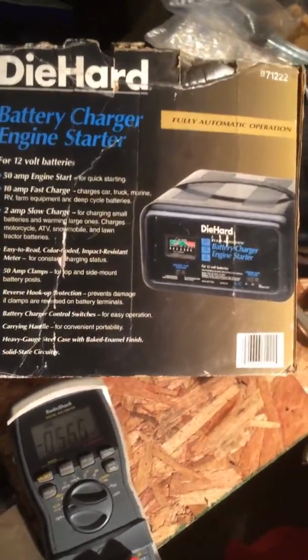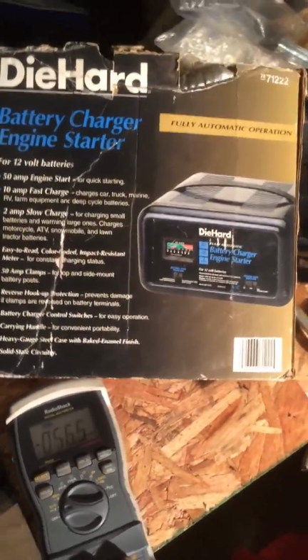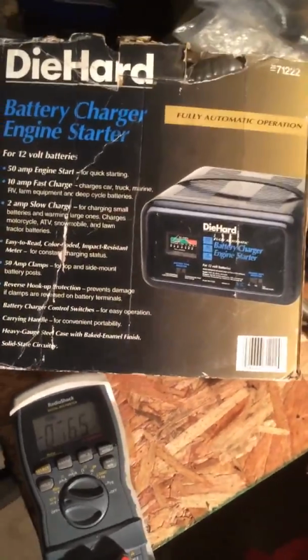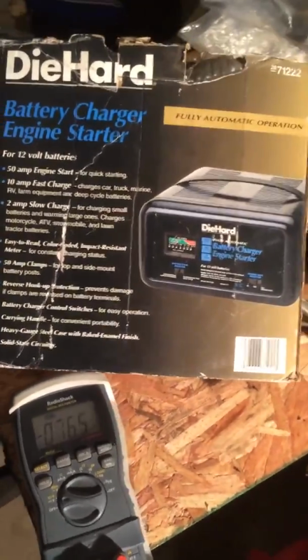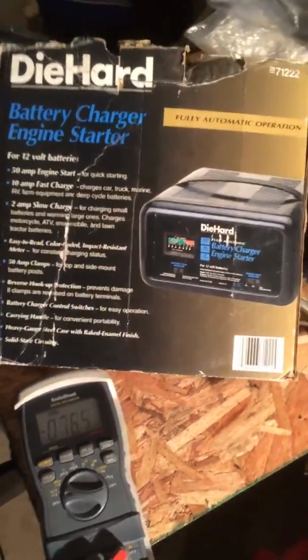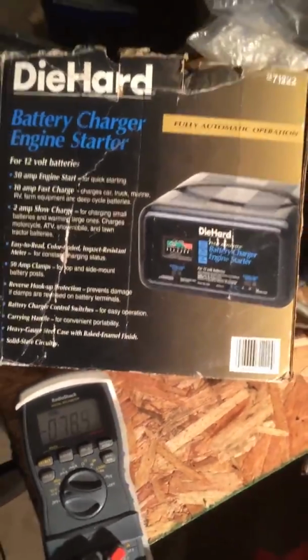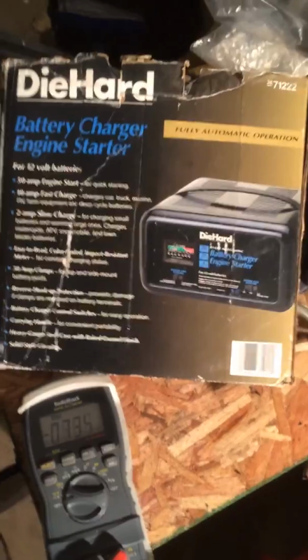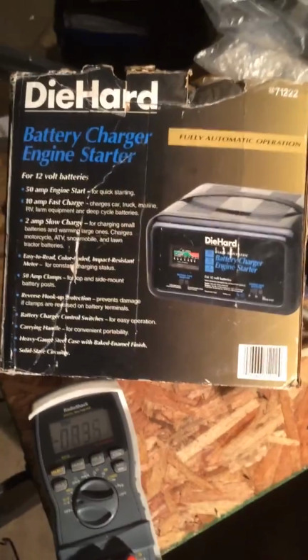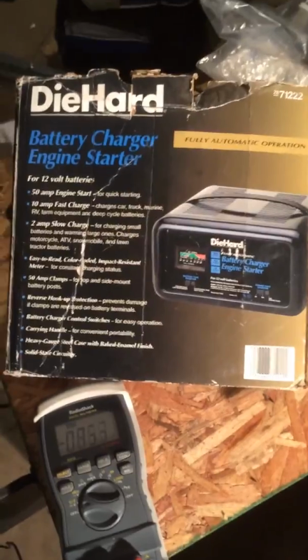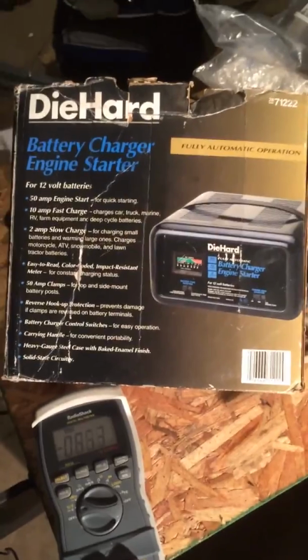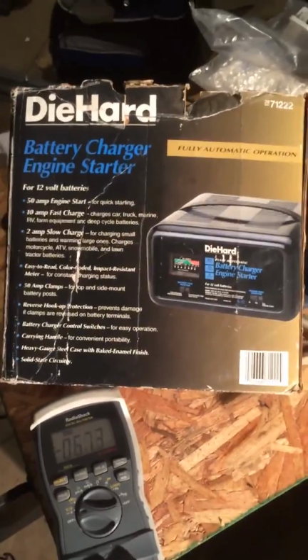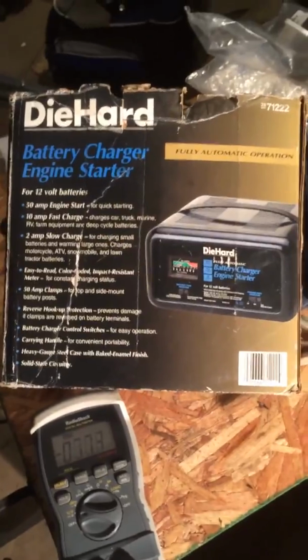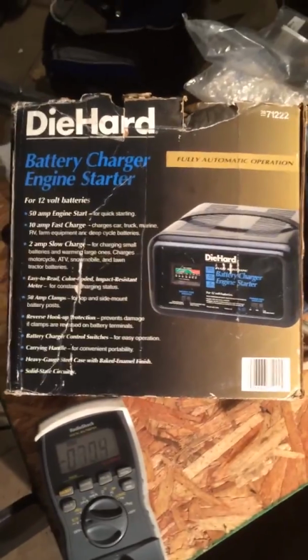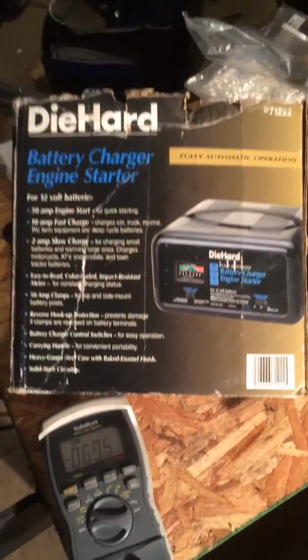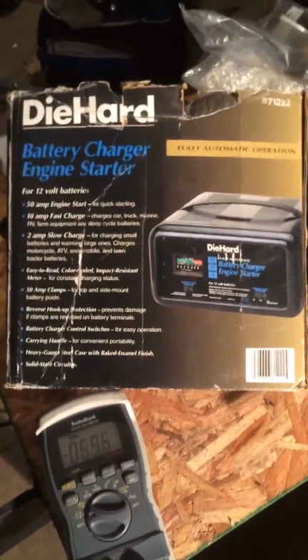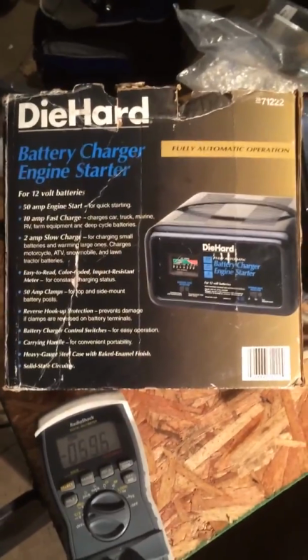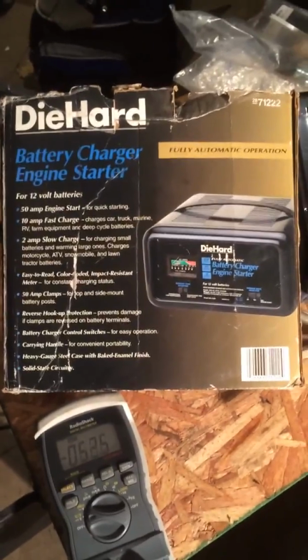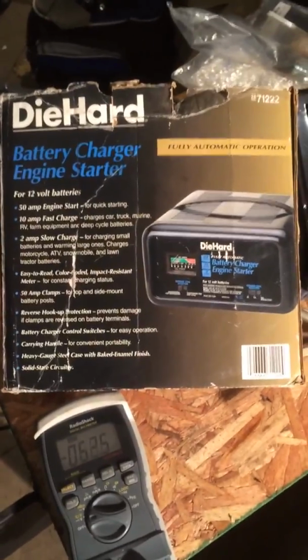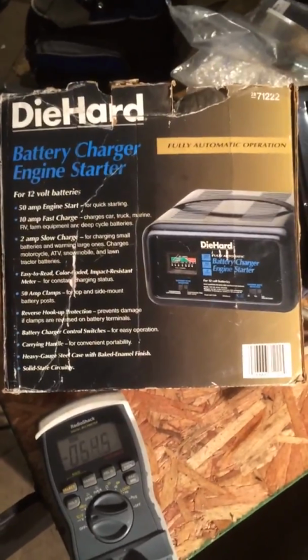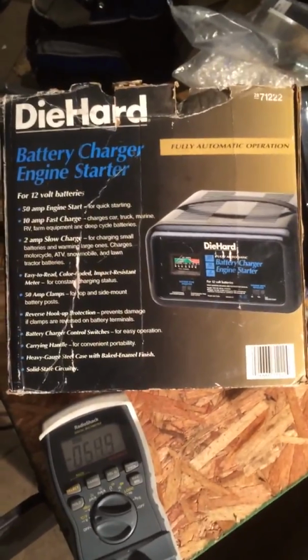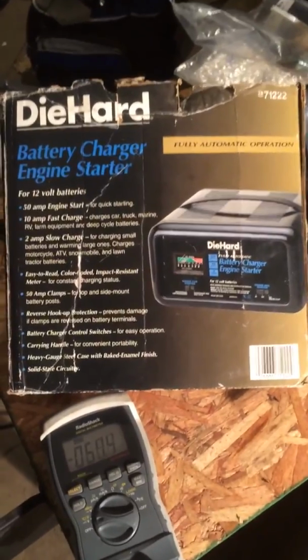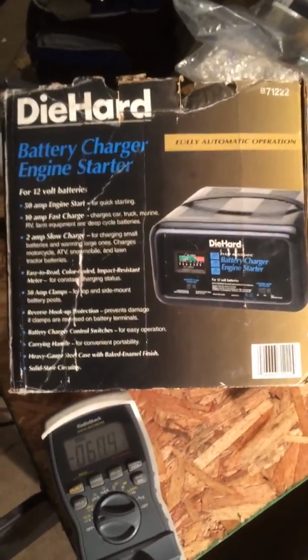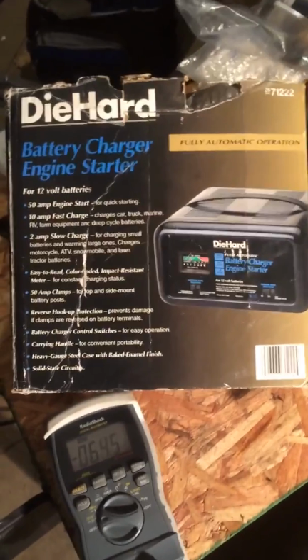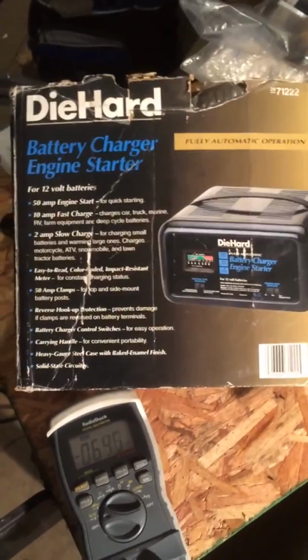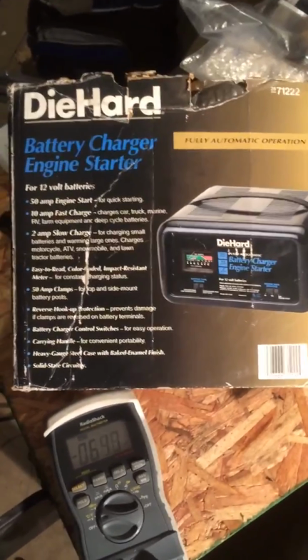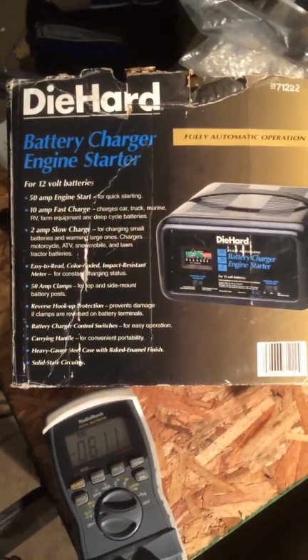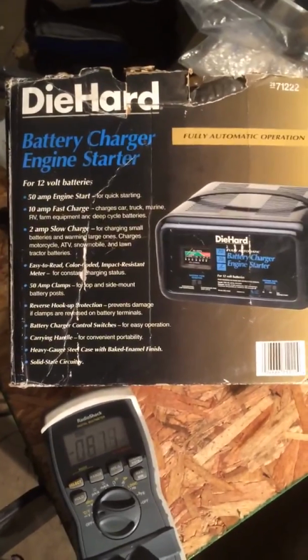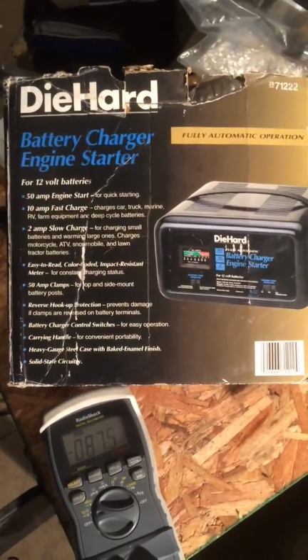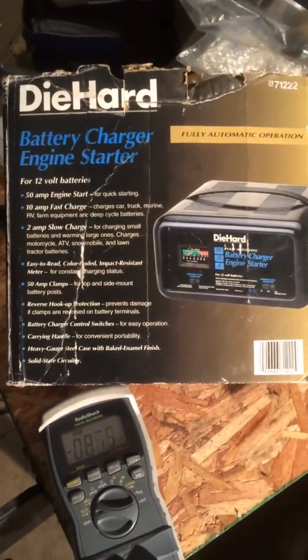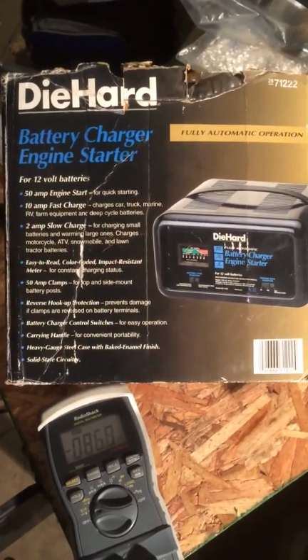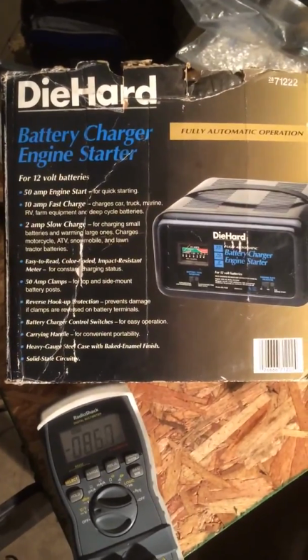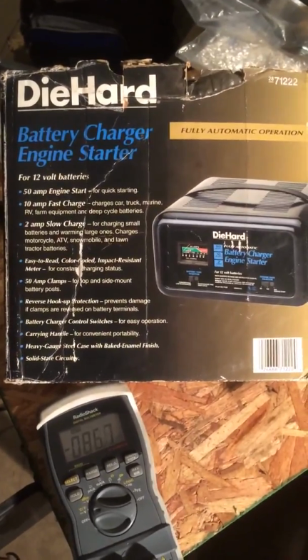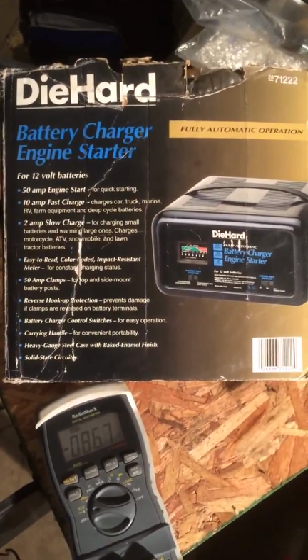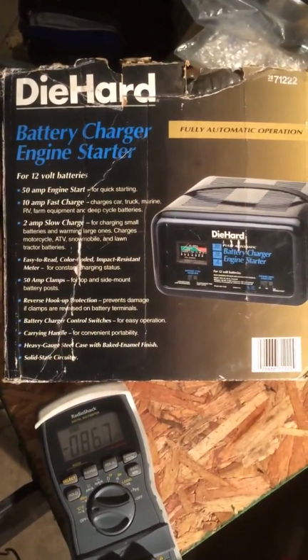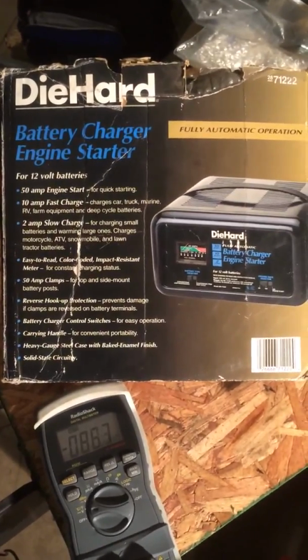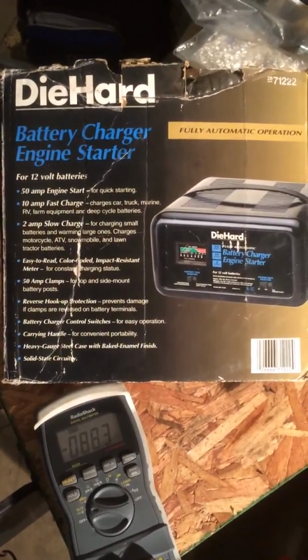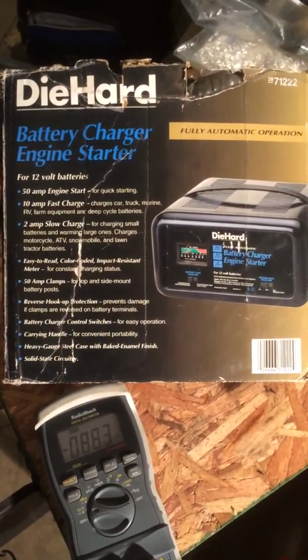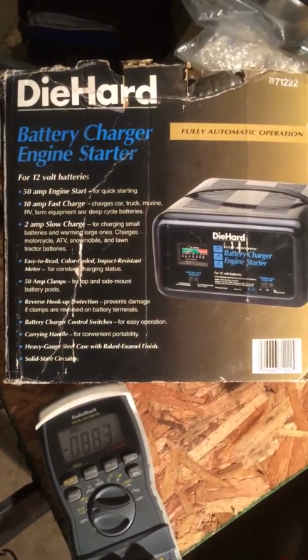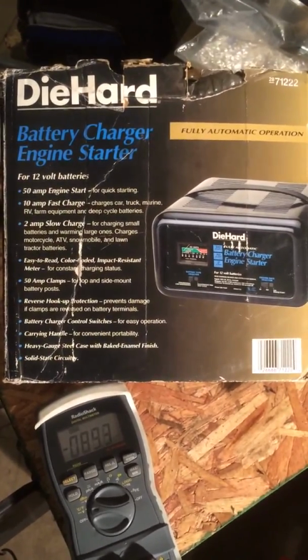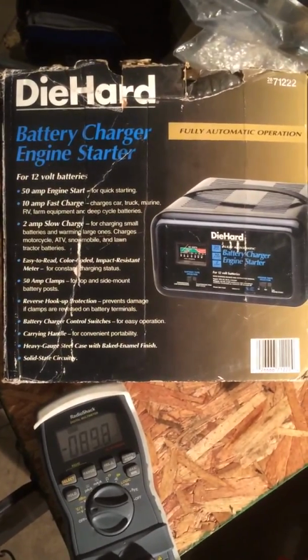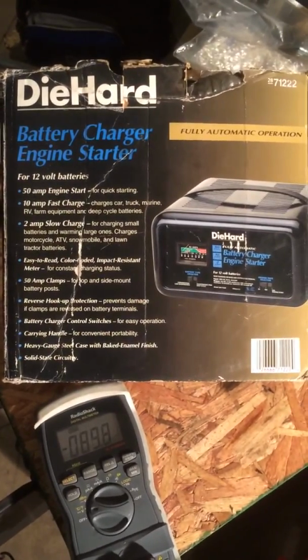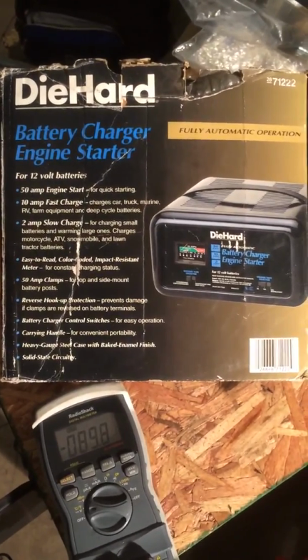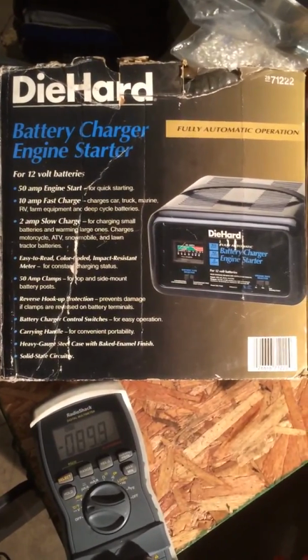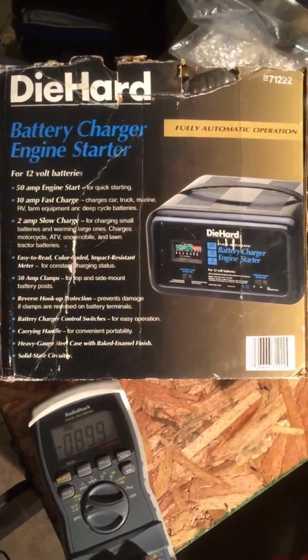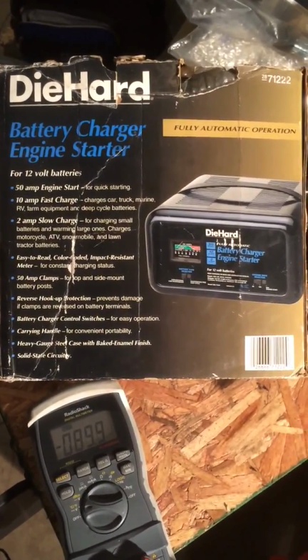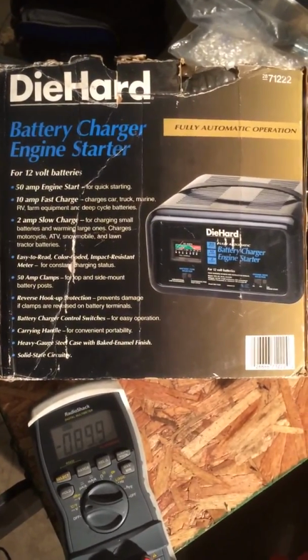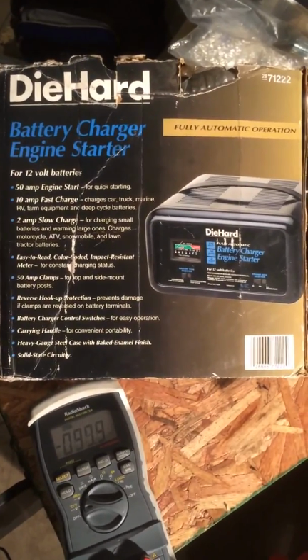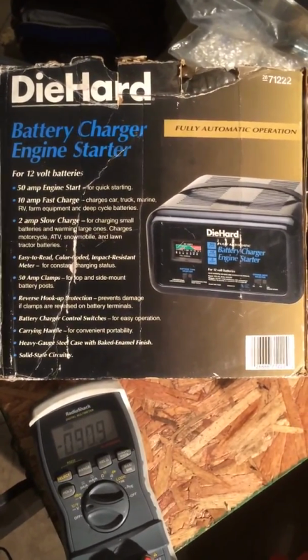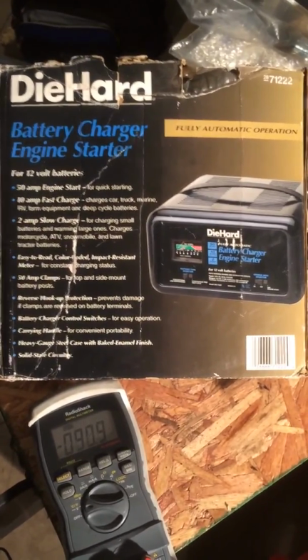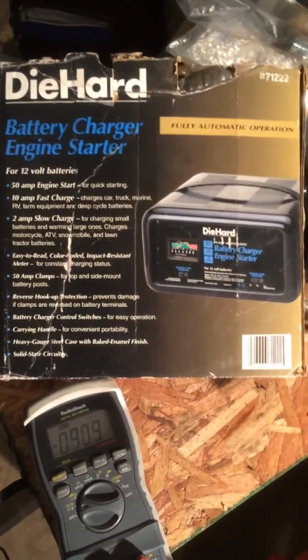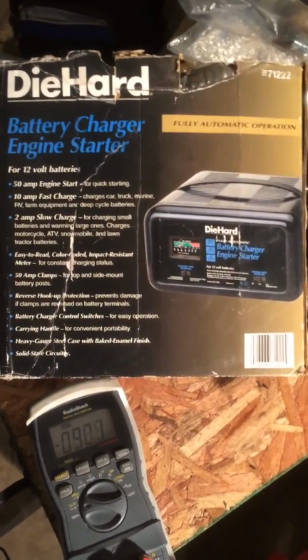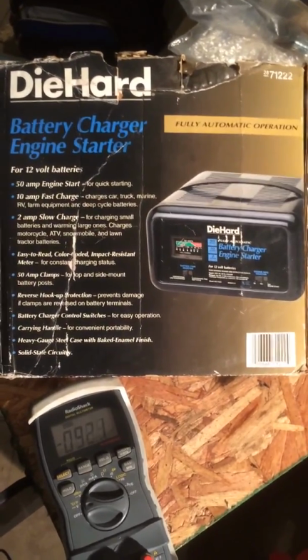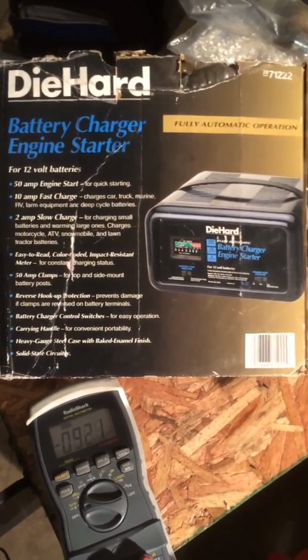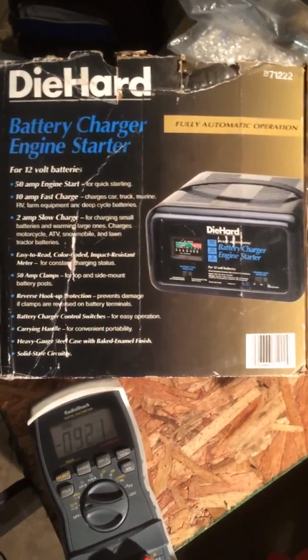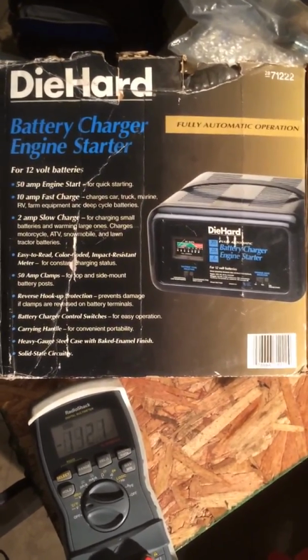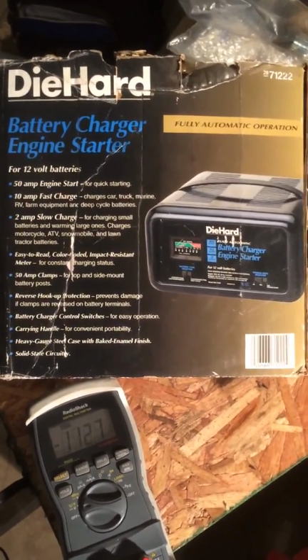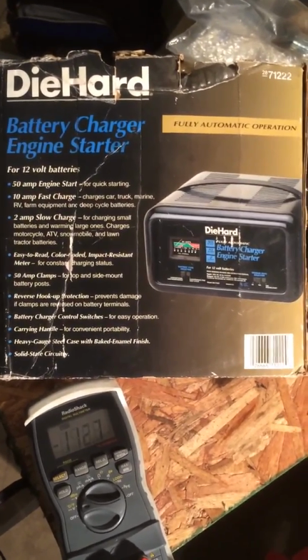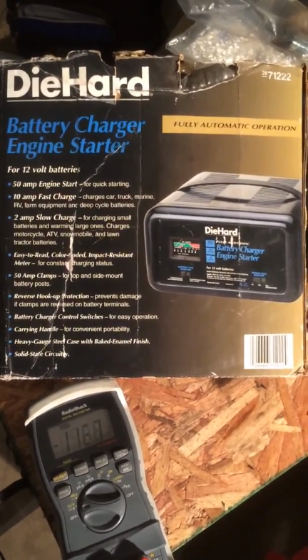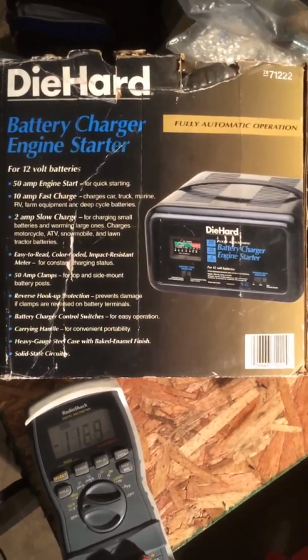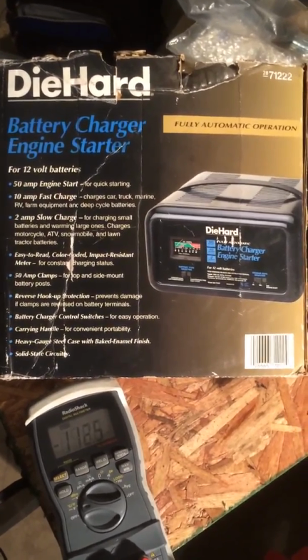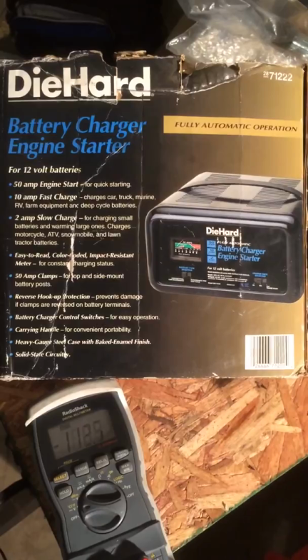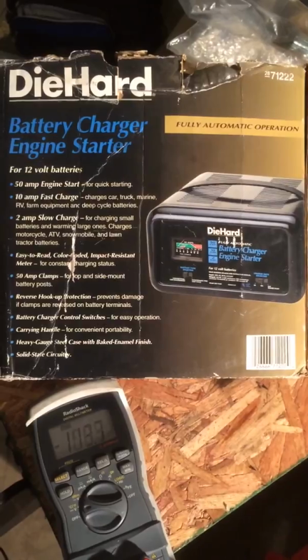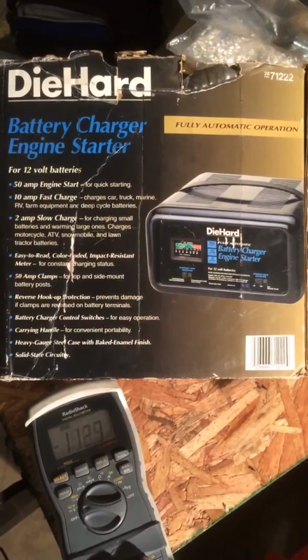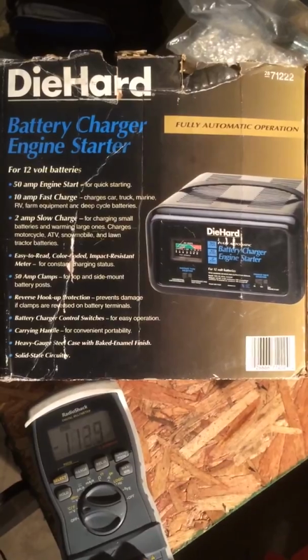I needed a battery charger. I found it off Craigslist, picked it up, didn't test it out. My fault. Got it home.